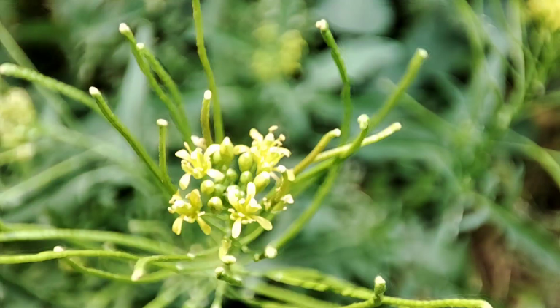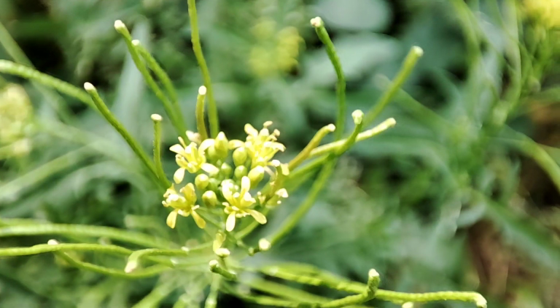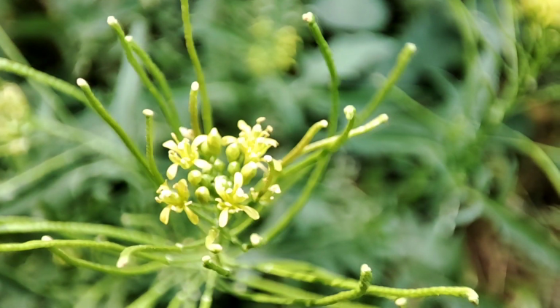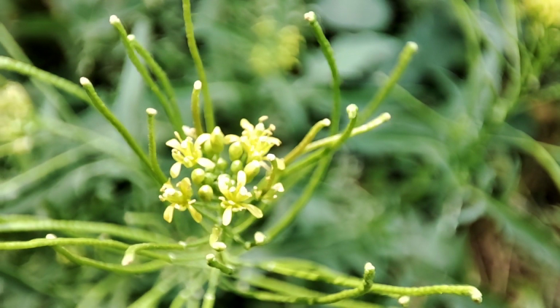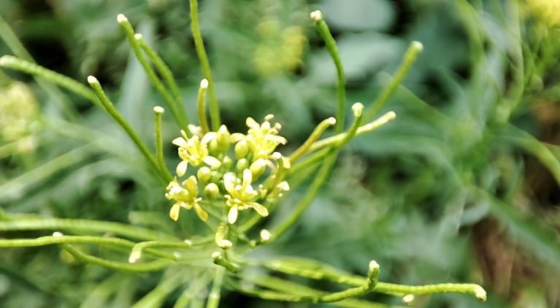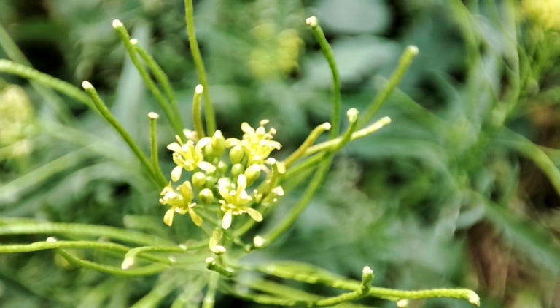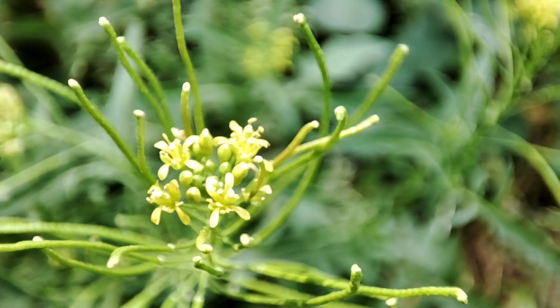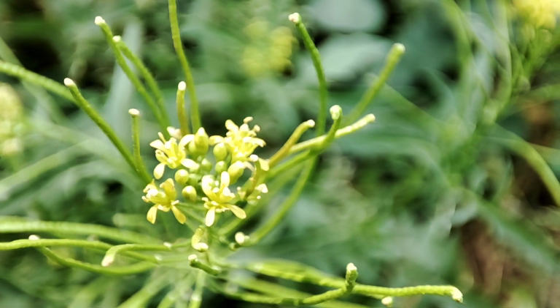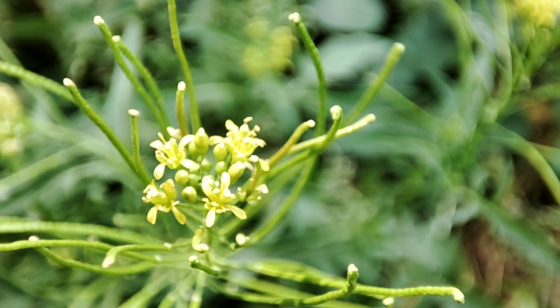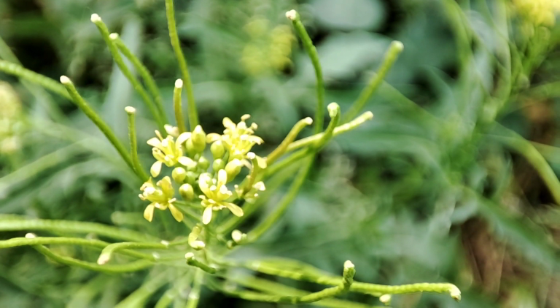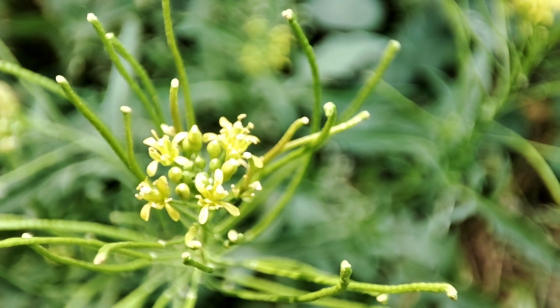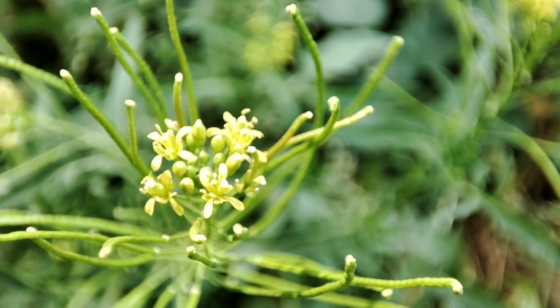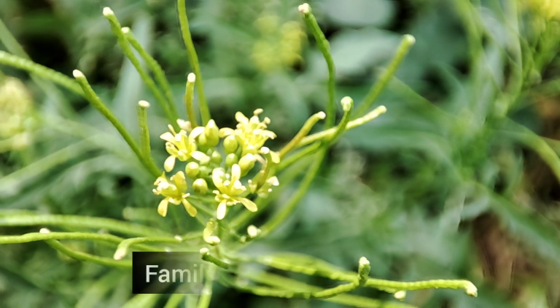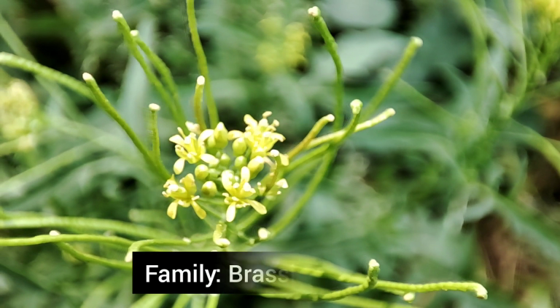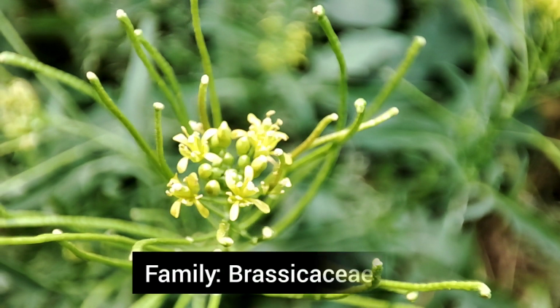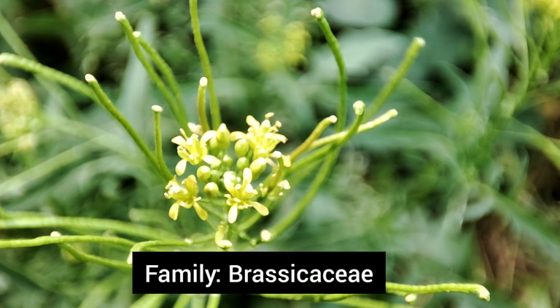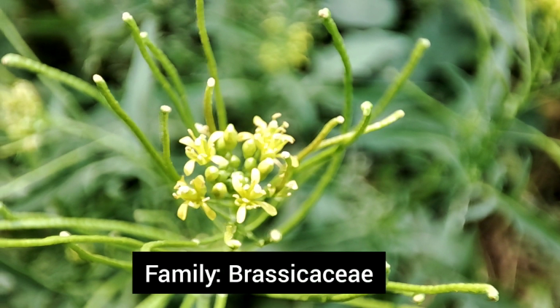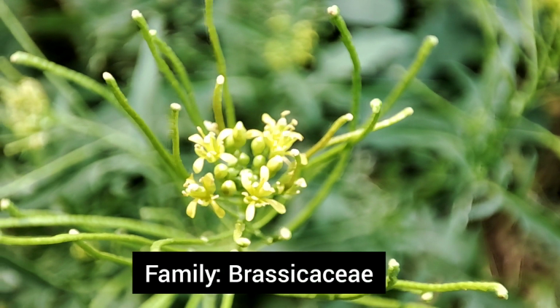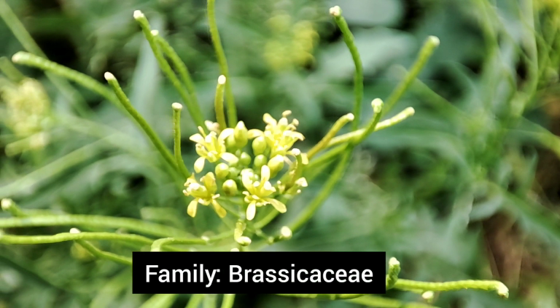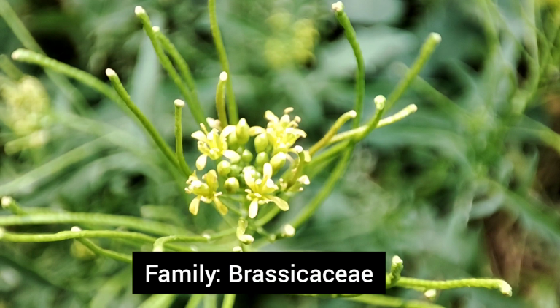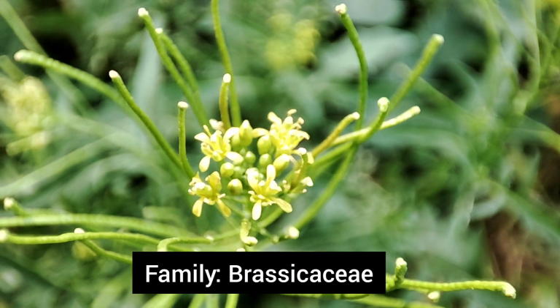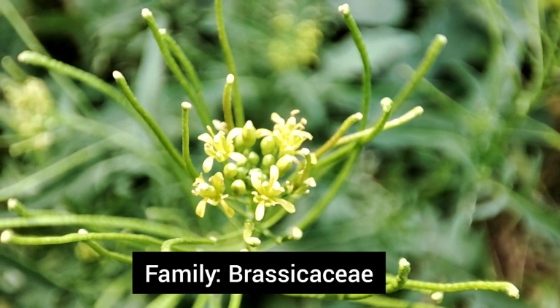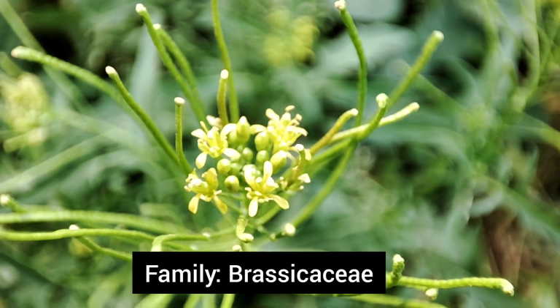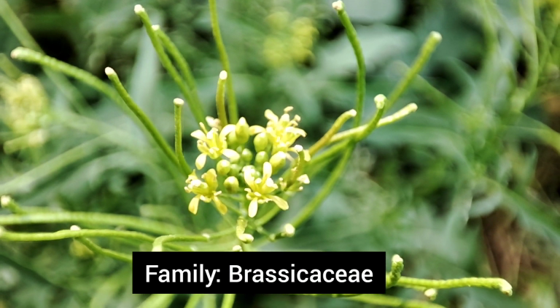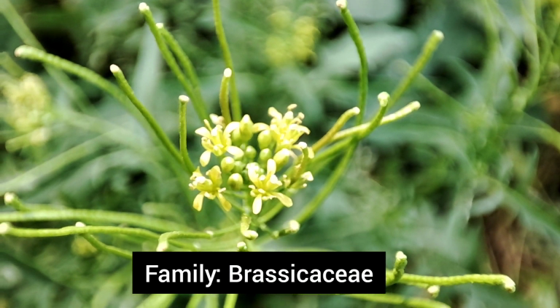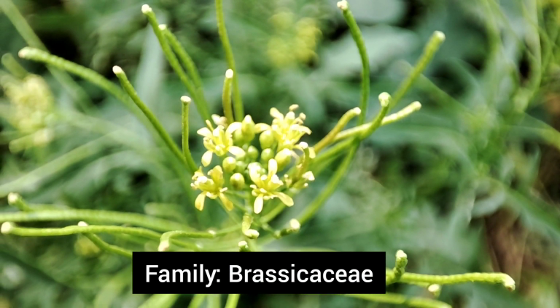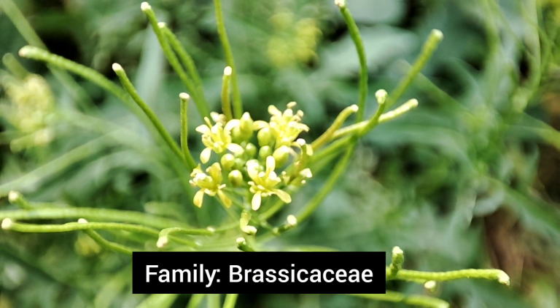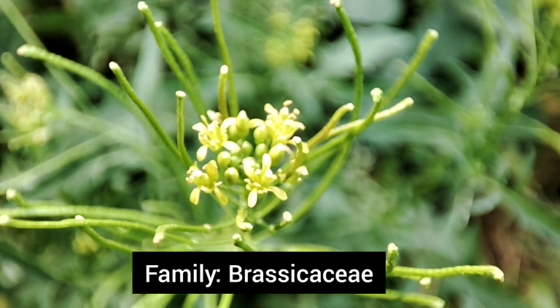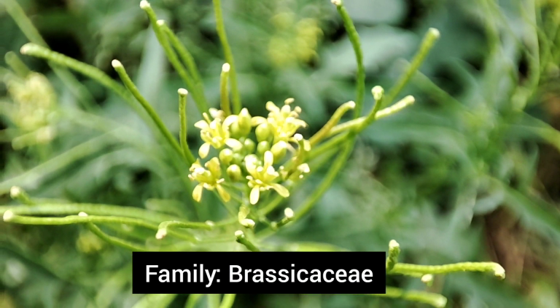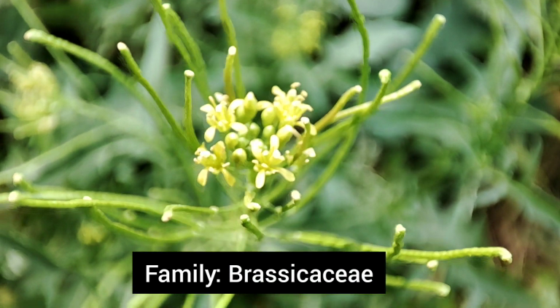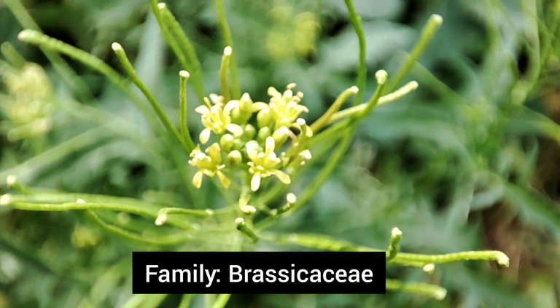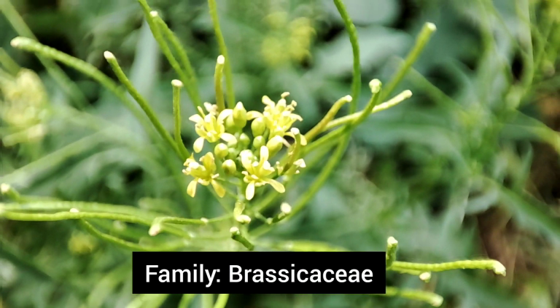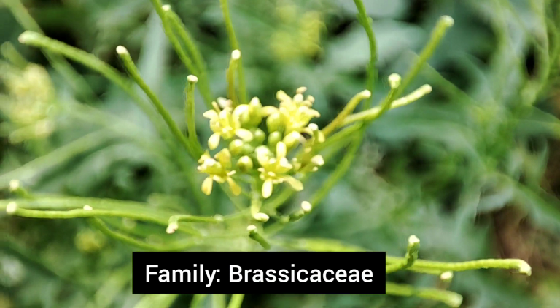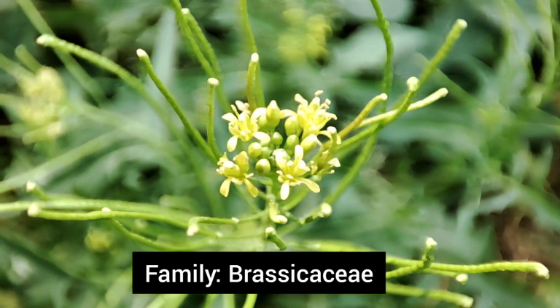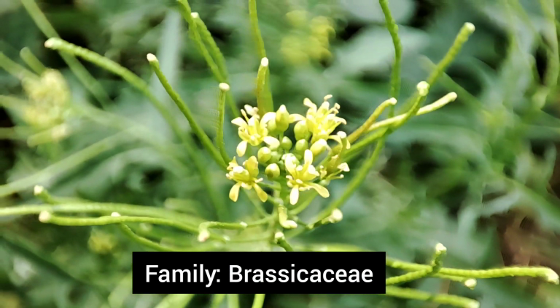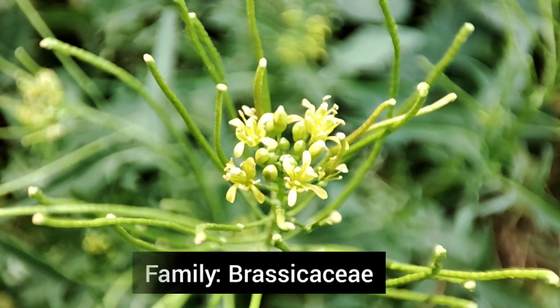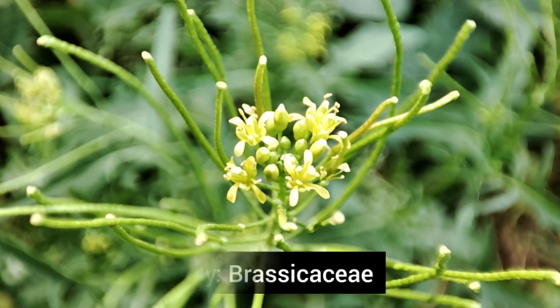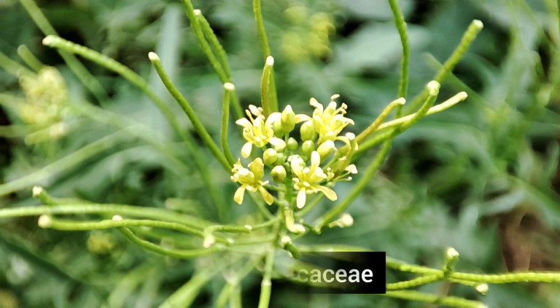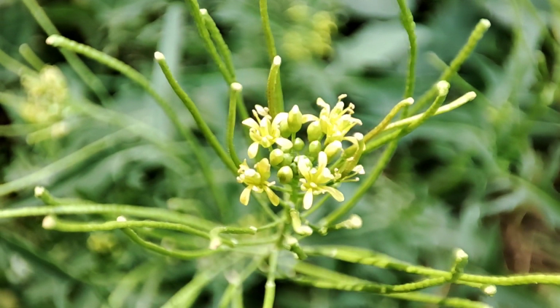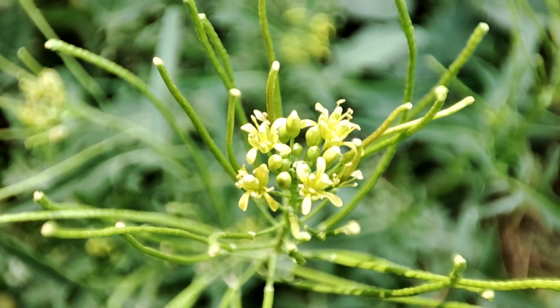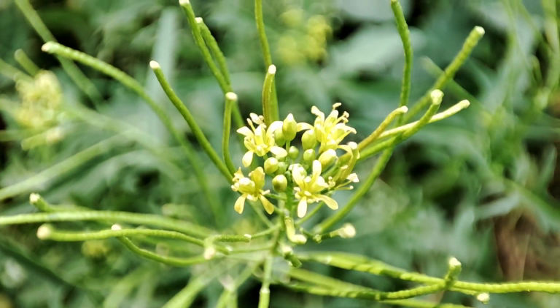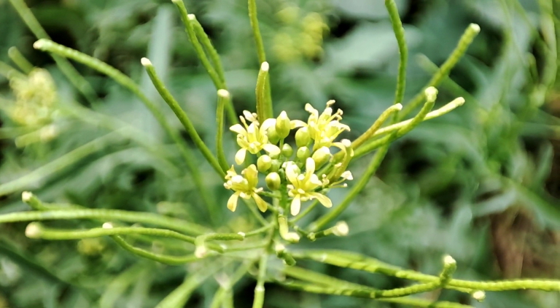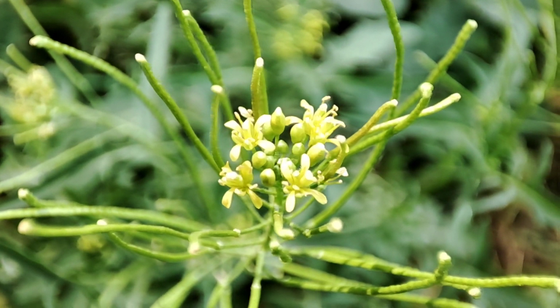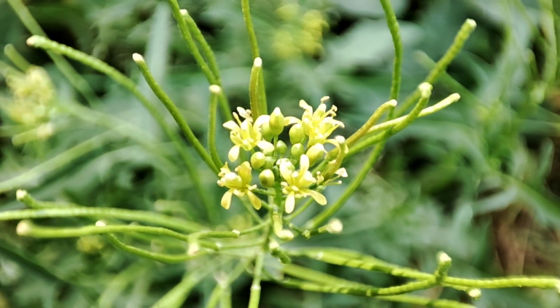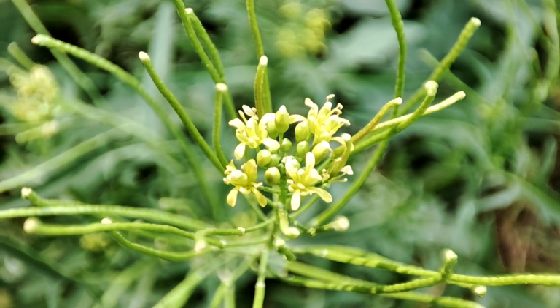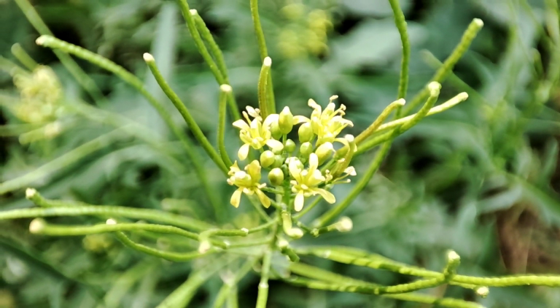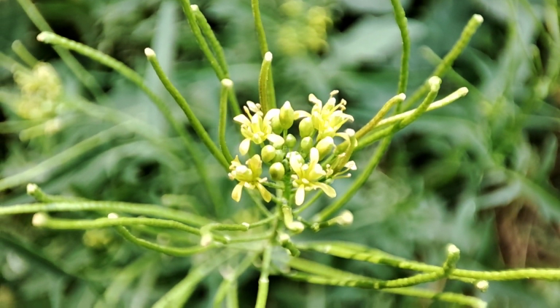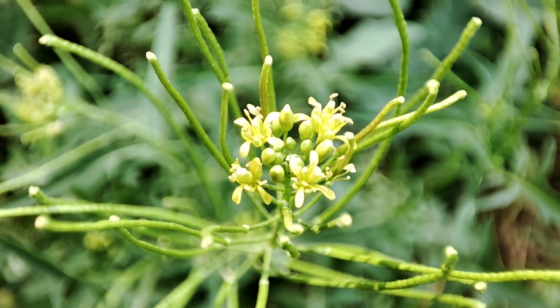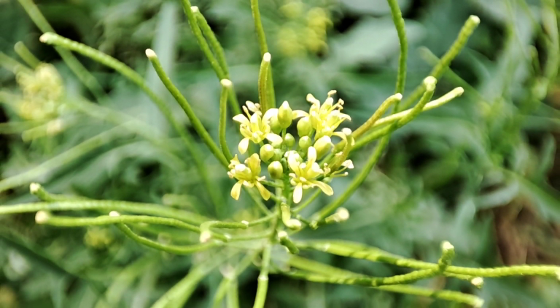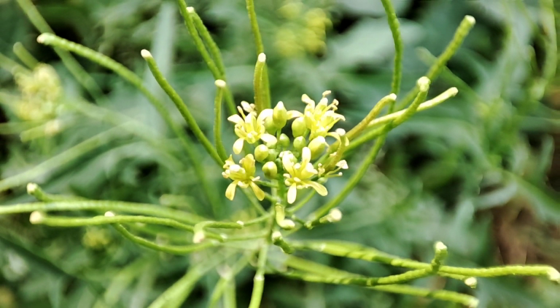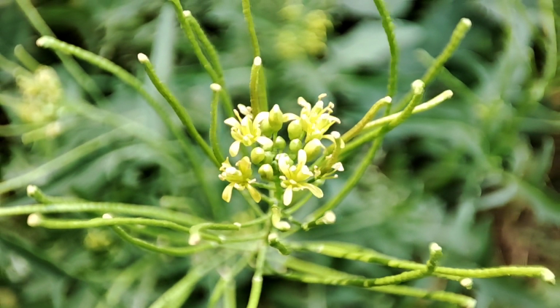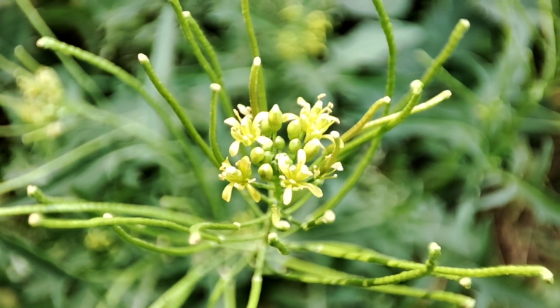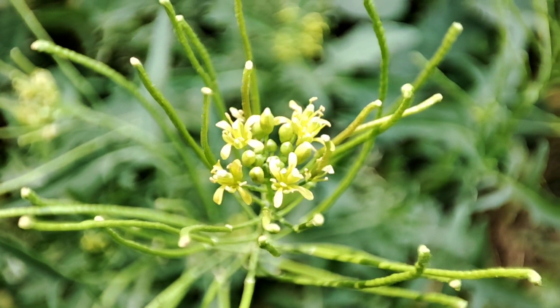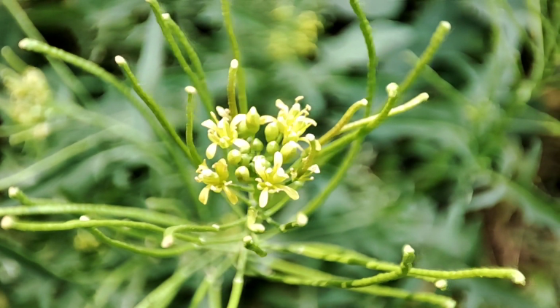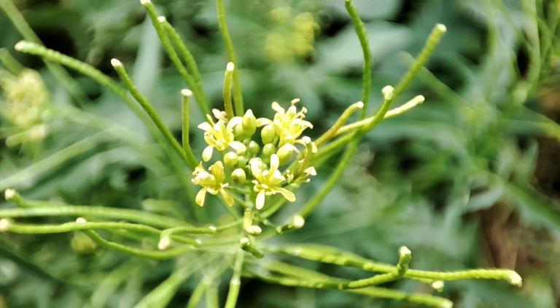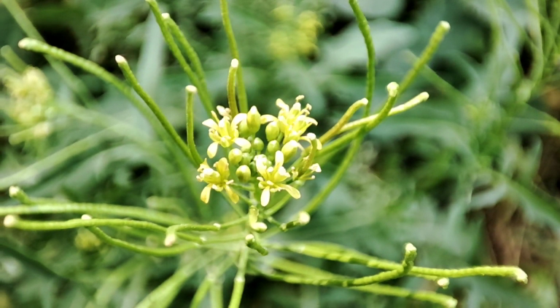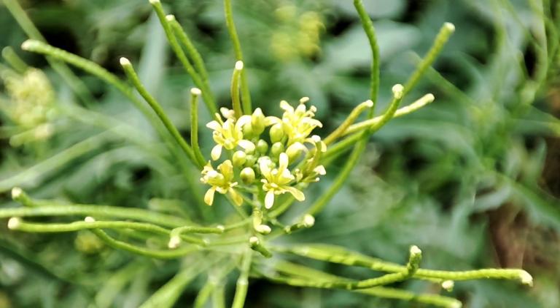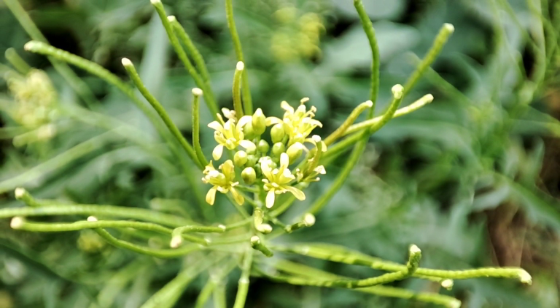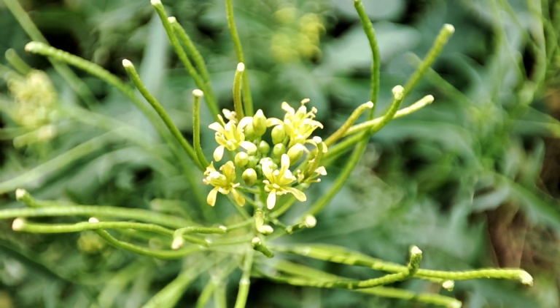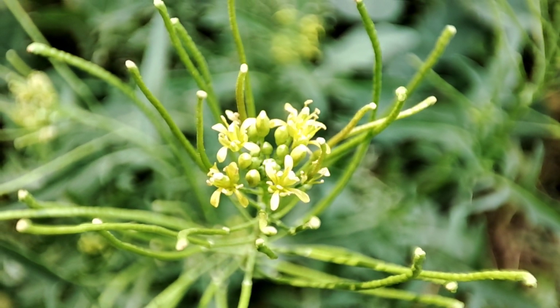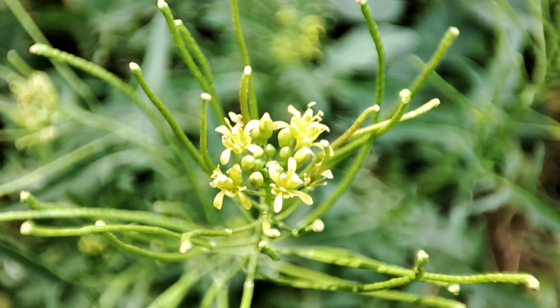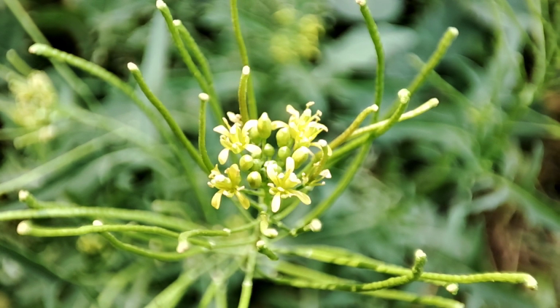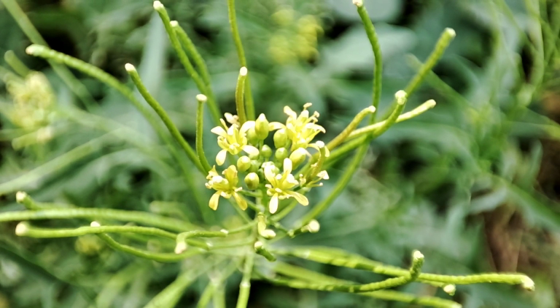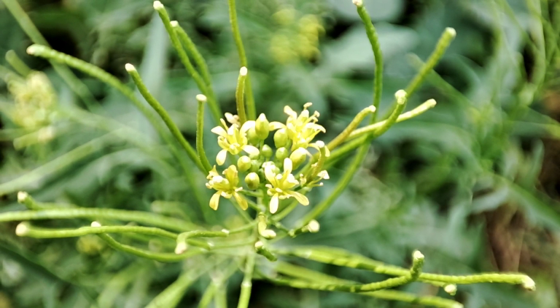Sisymbrium belongs to family Brassicaceae, that is Cruciferae, where the cruciform corolla is a diagnostic character of this plant.